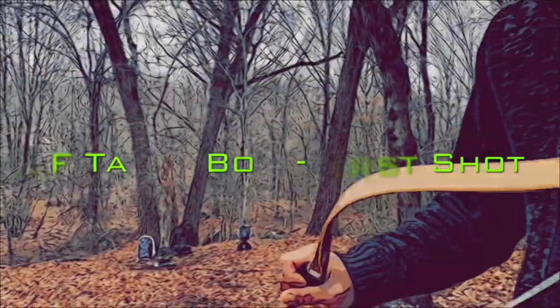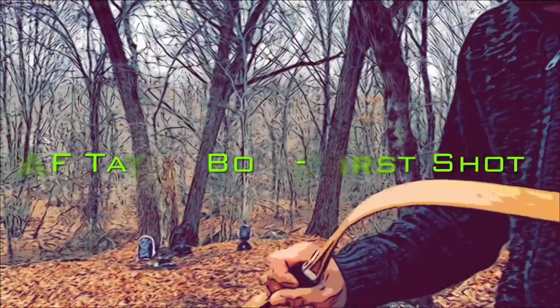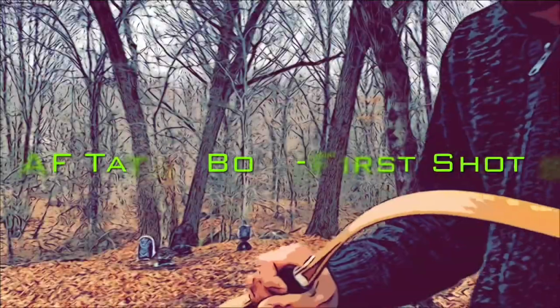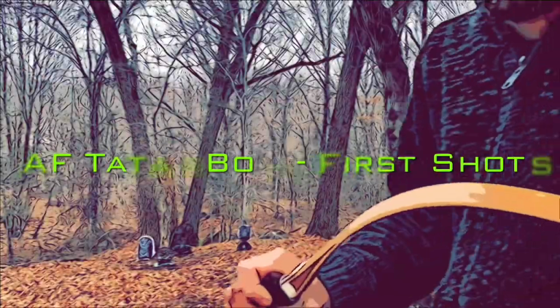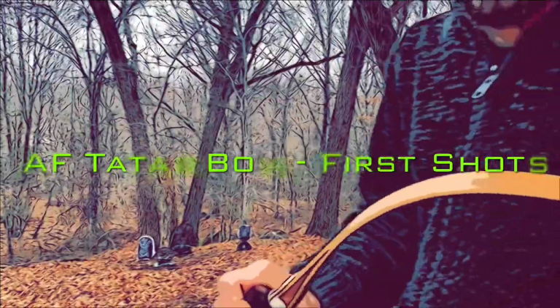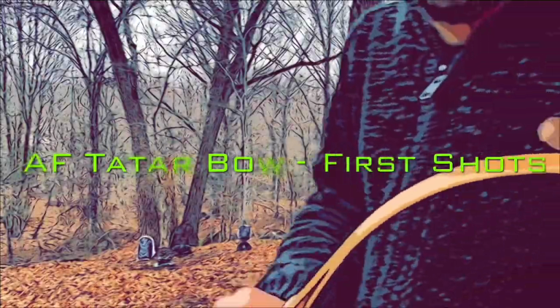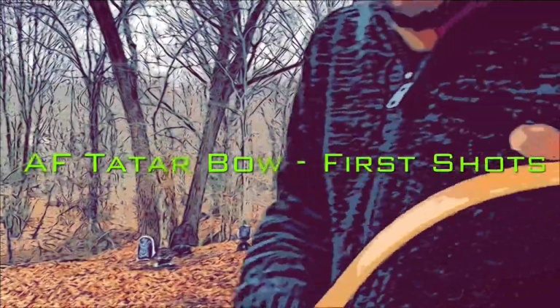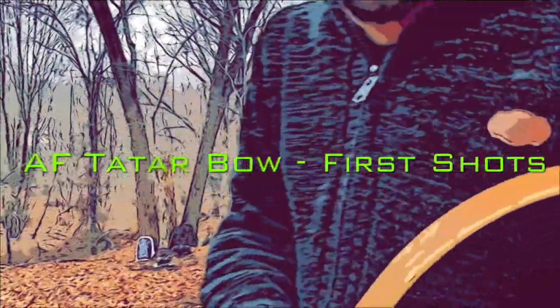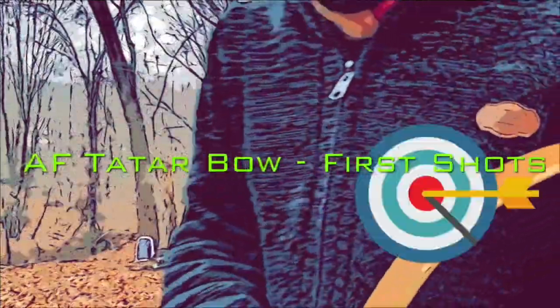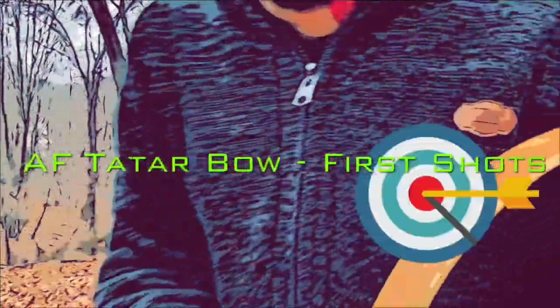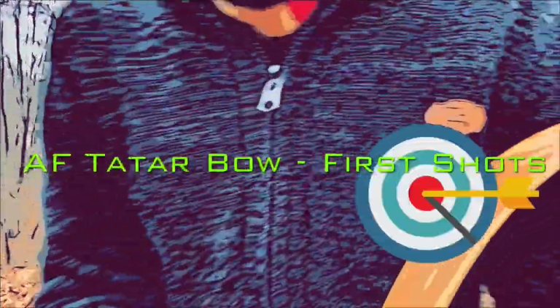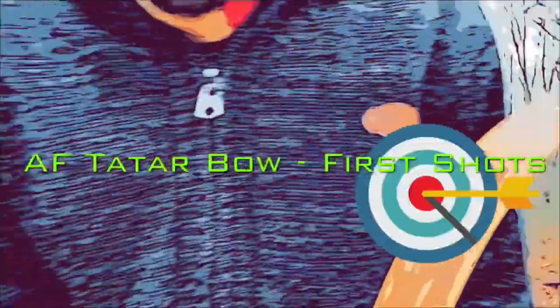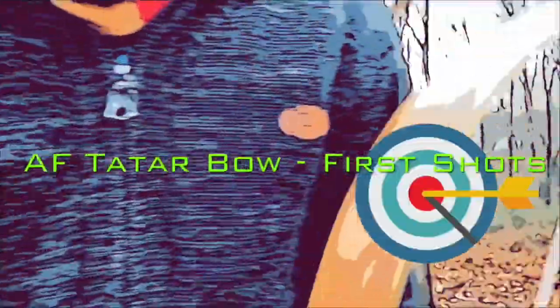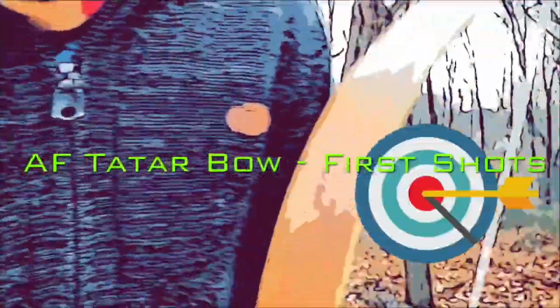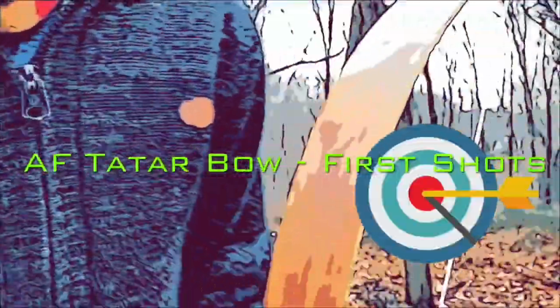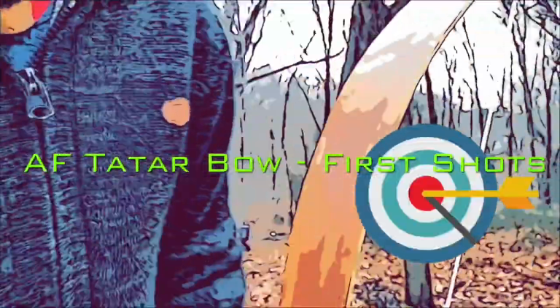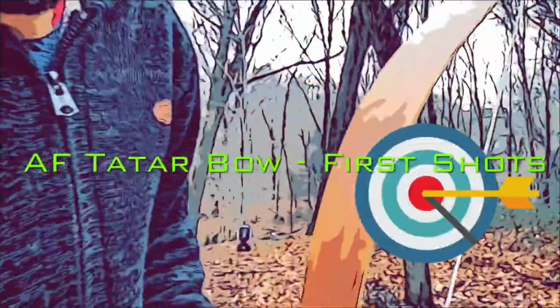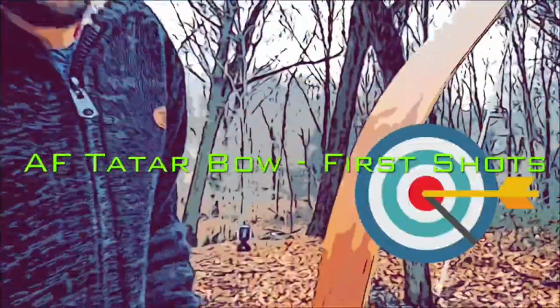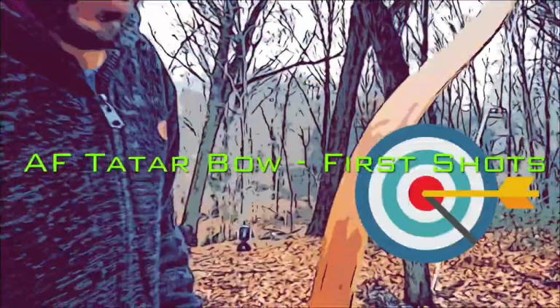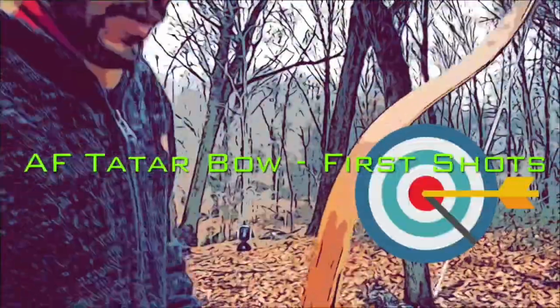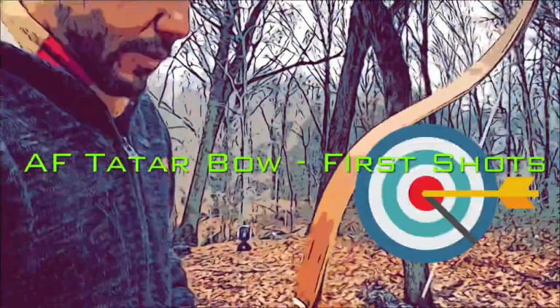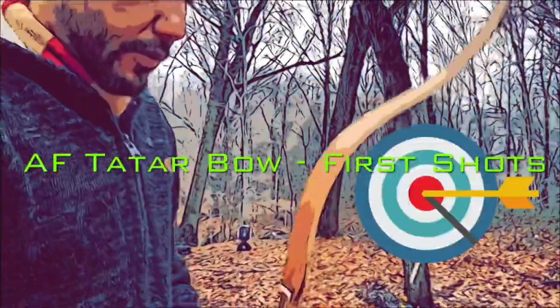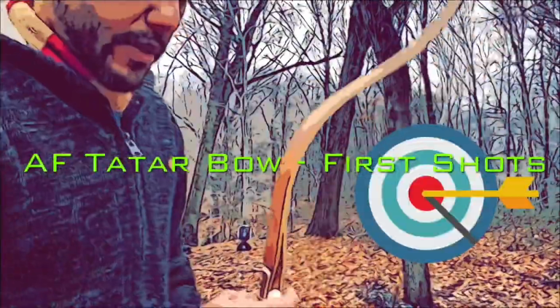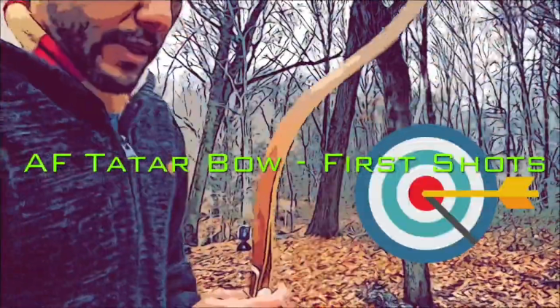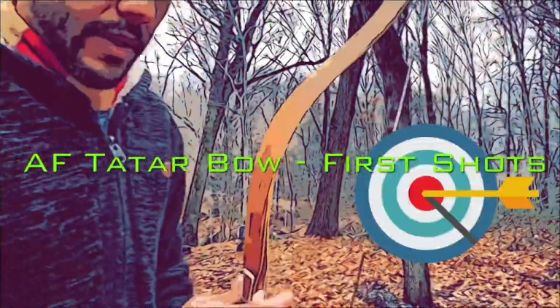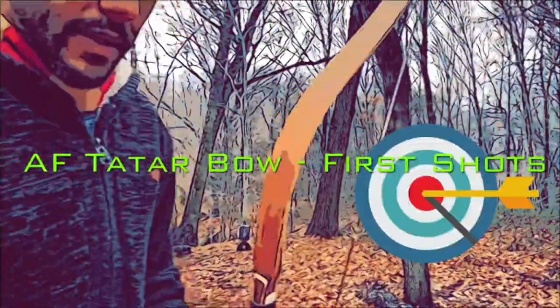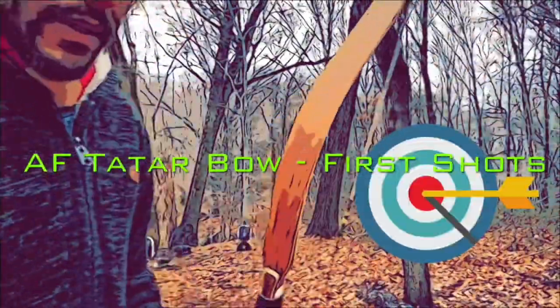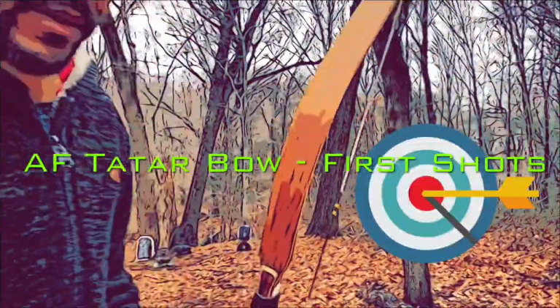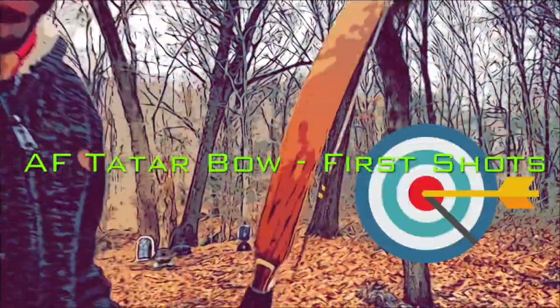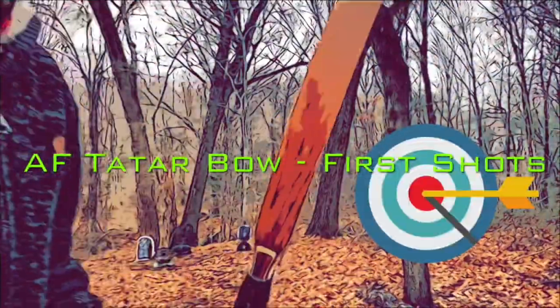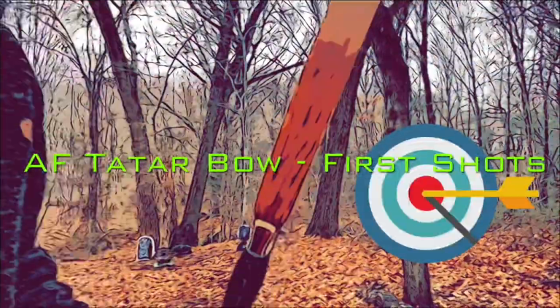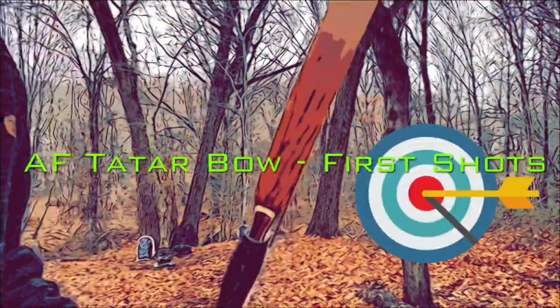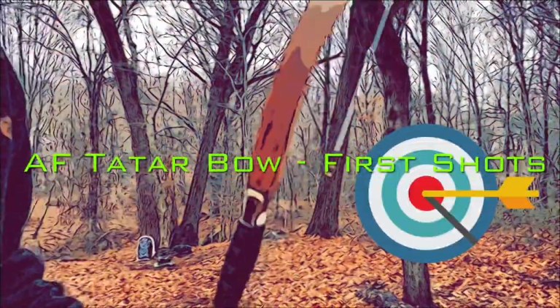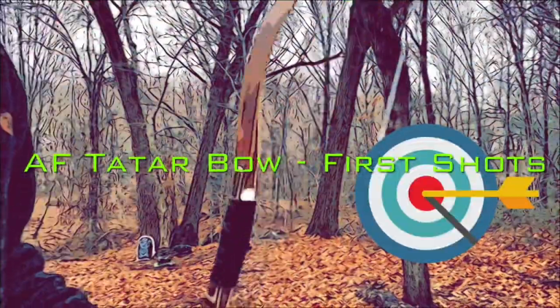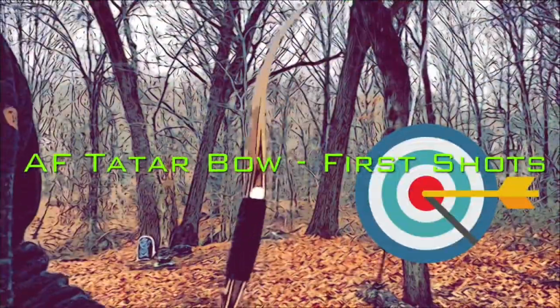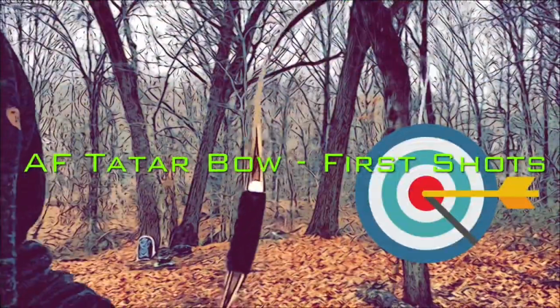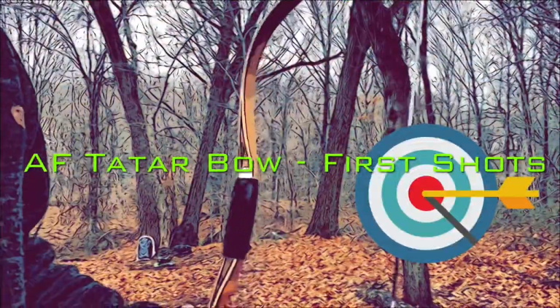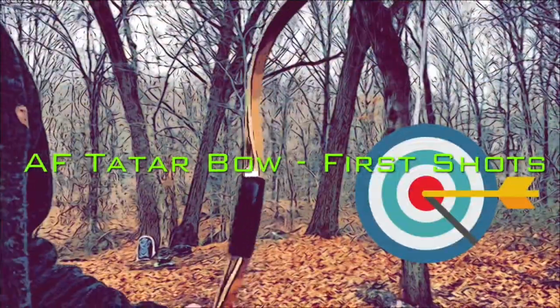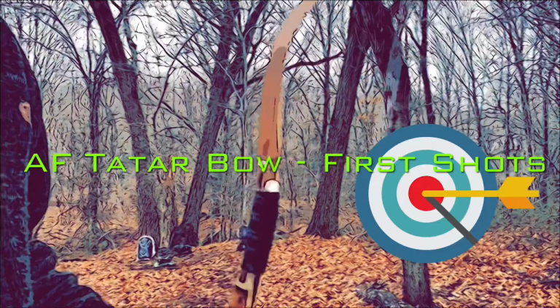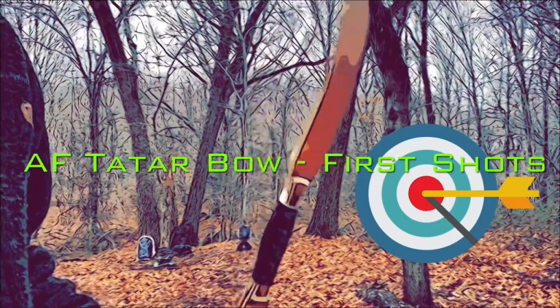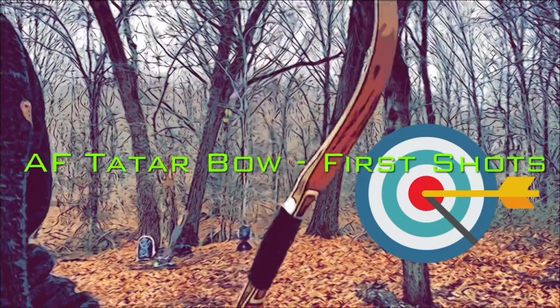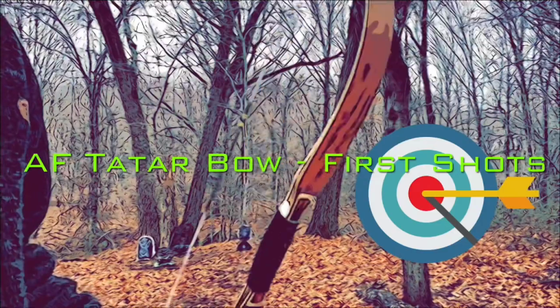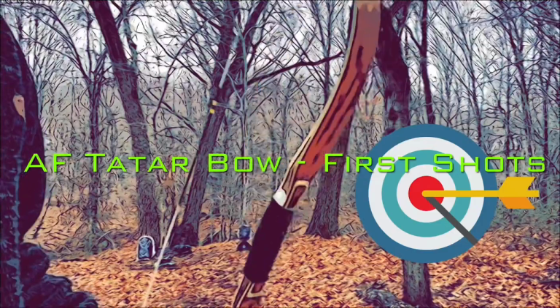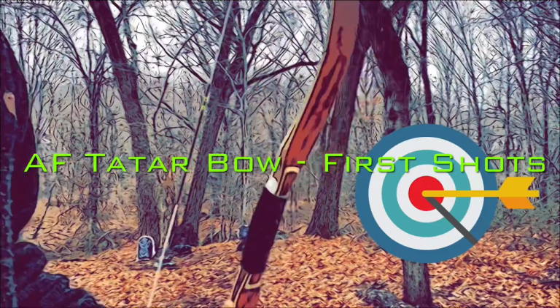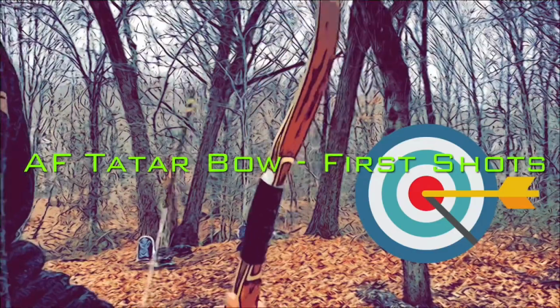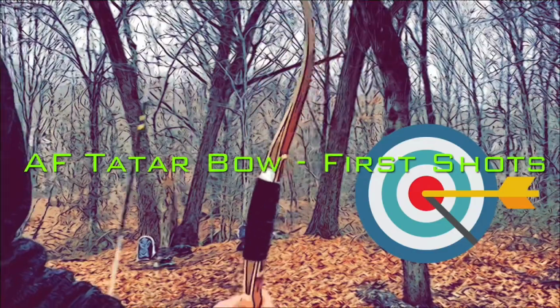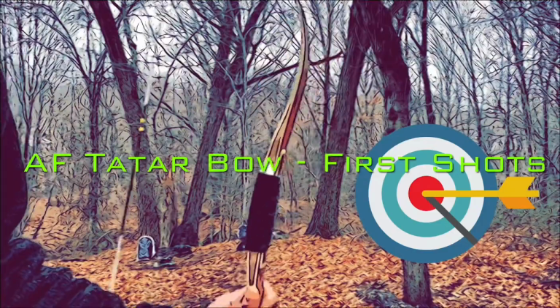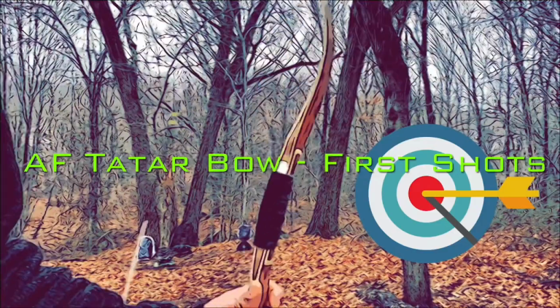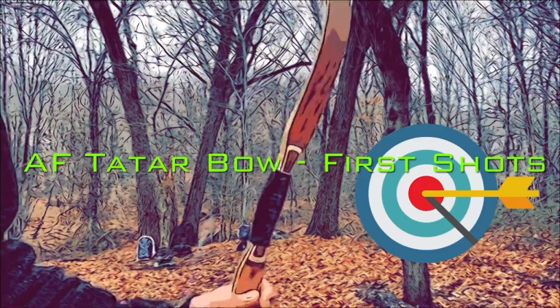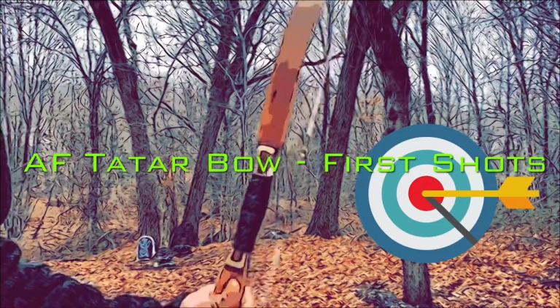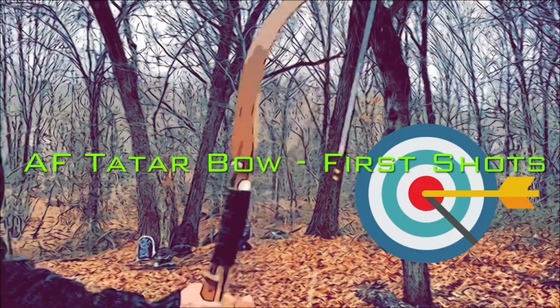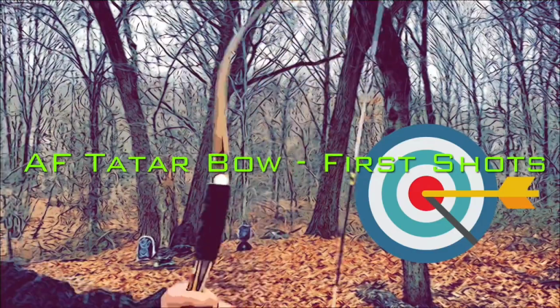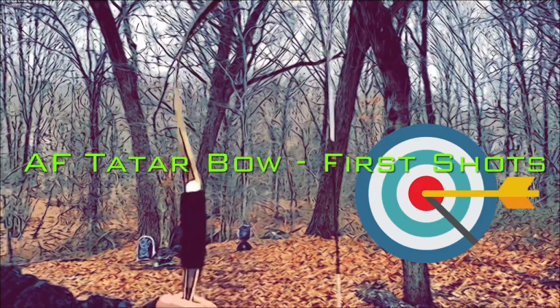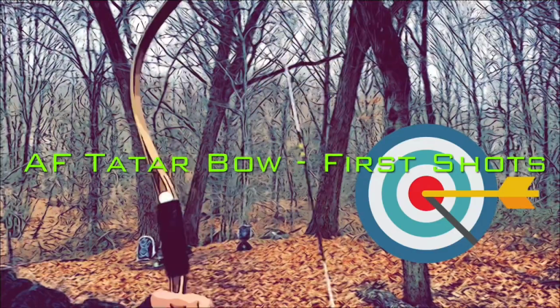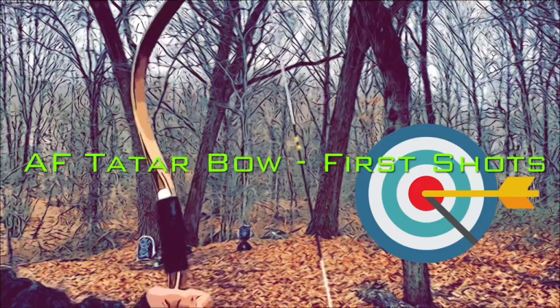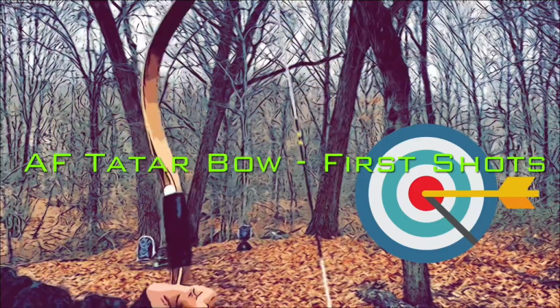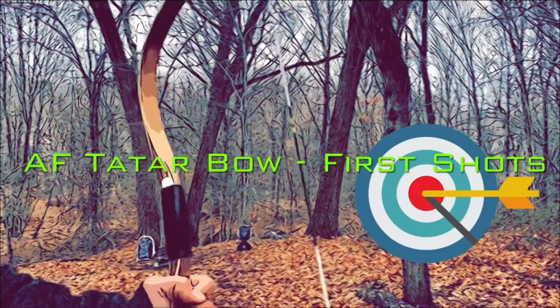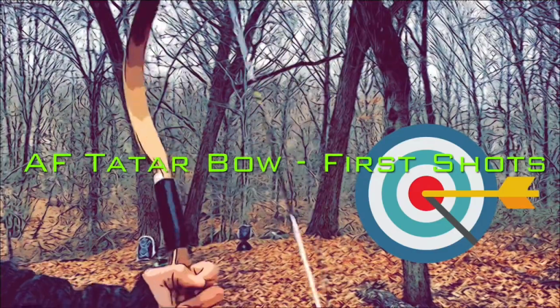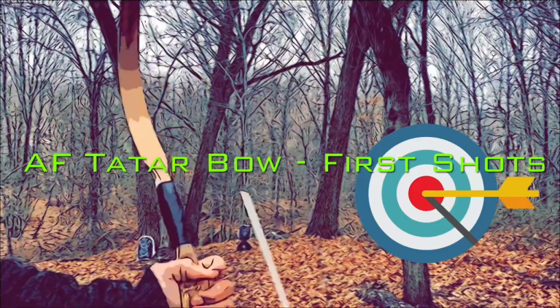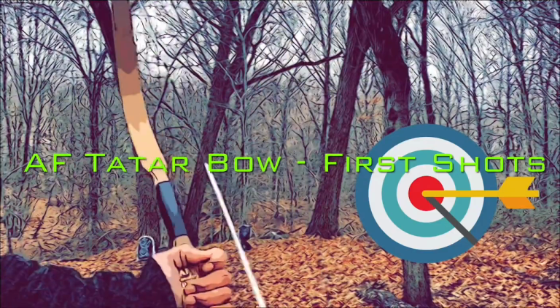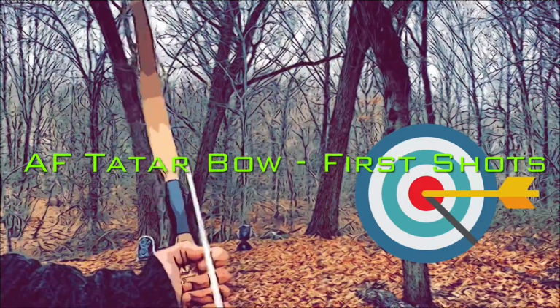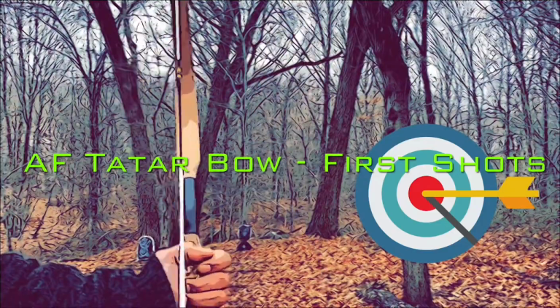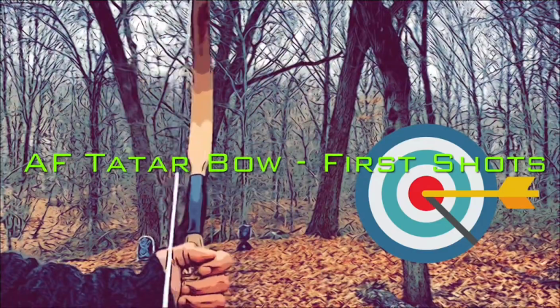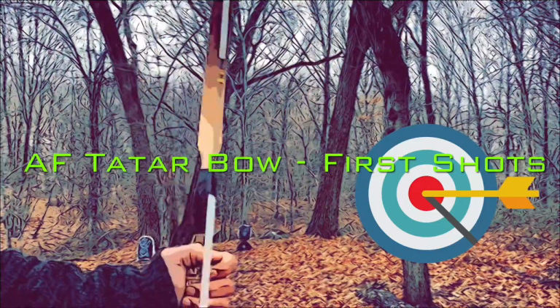First shots with the AF Archery Tatar bow. Came in the mail today — 45 pounds.